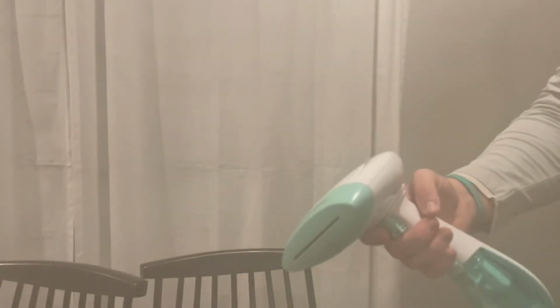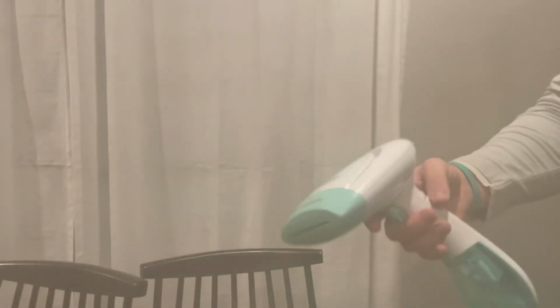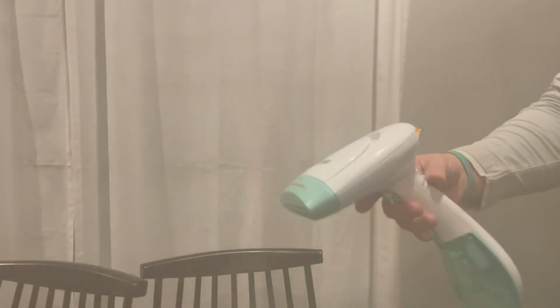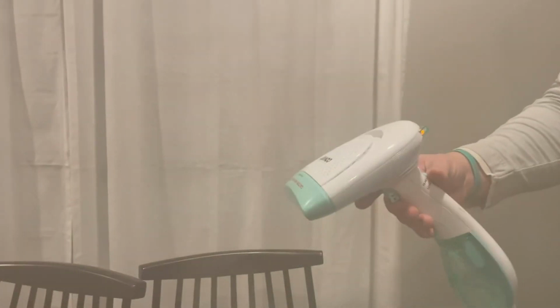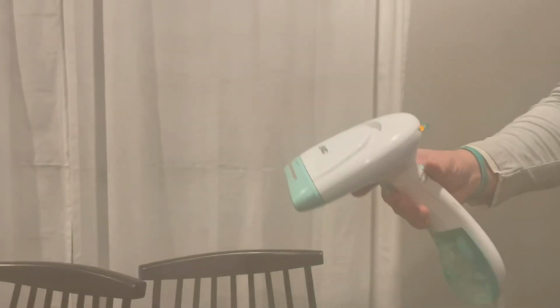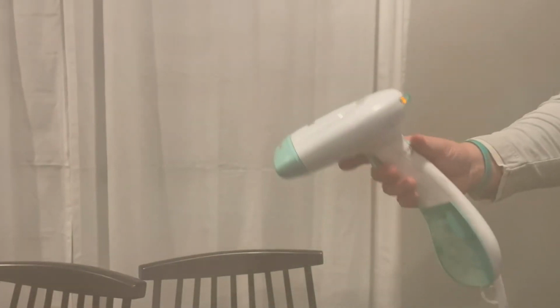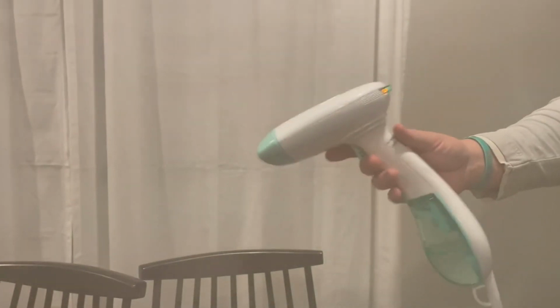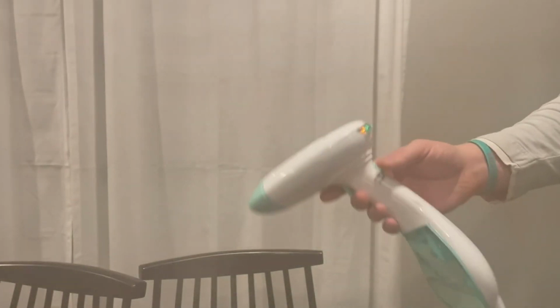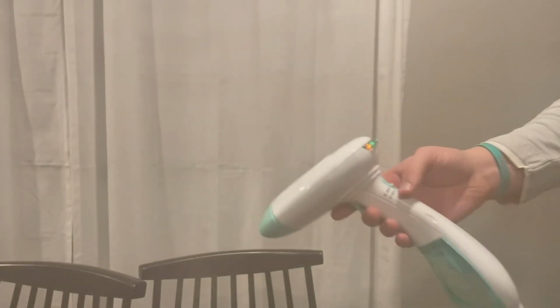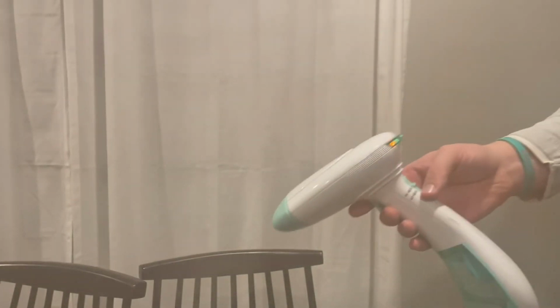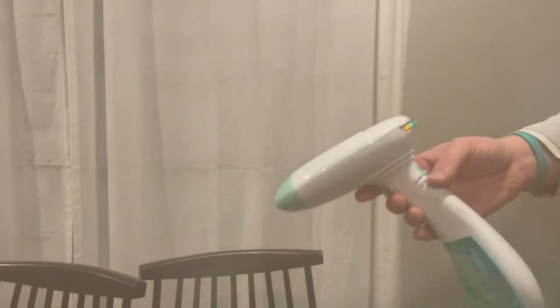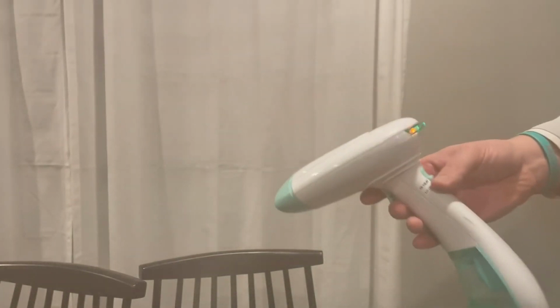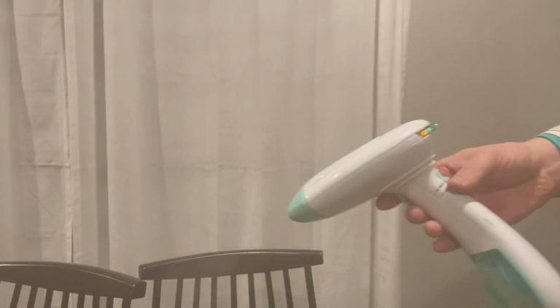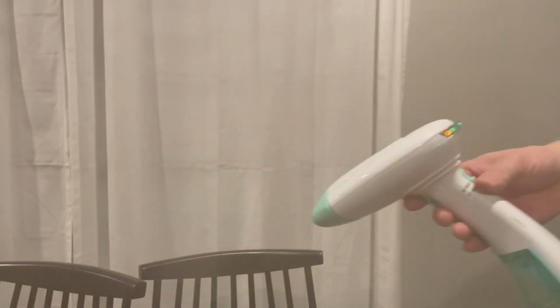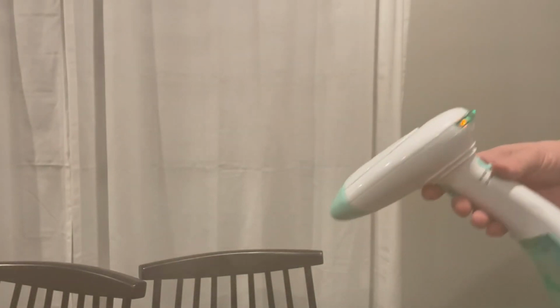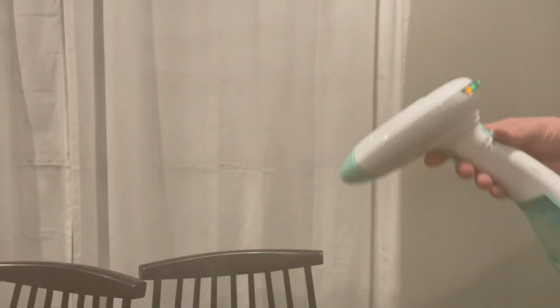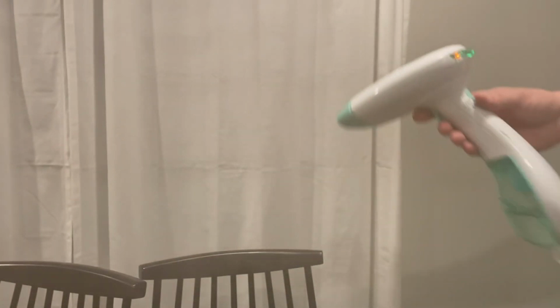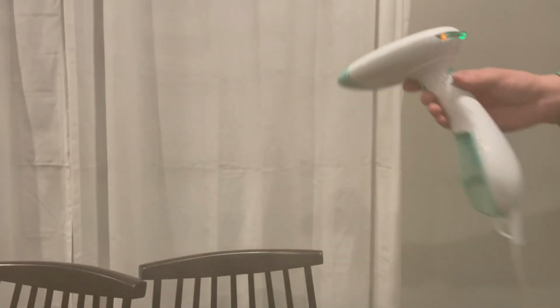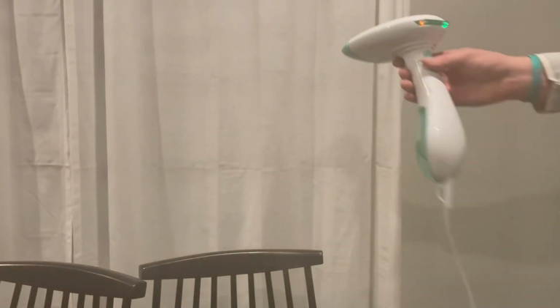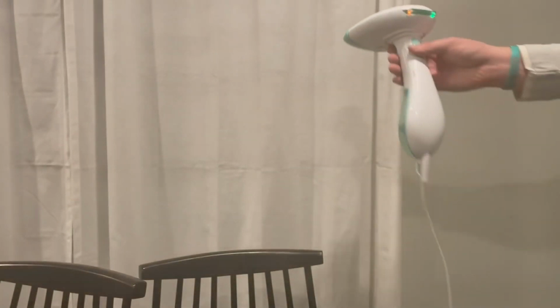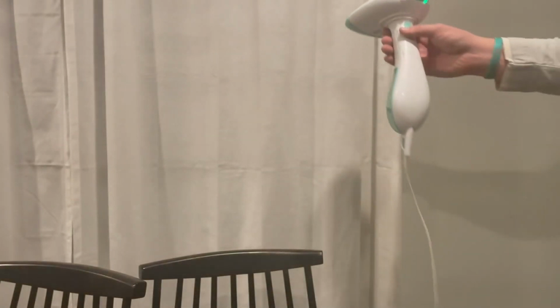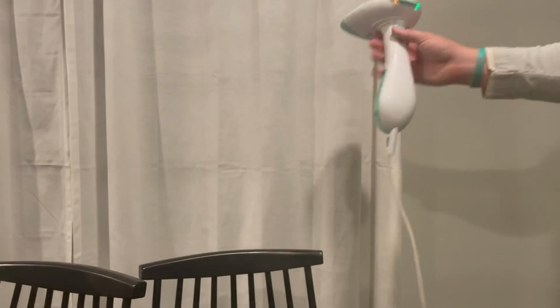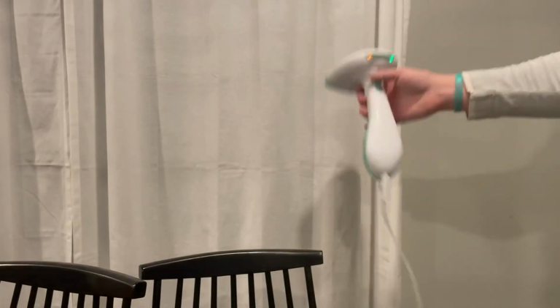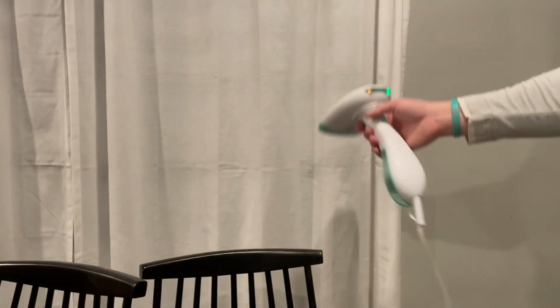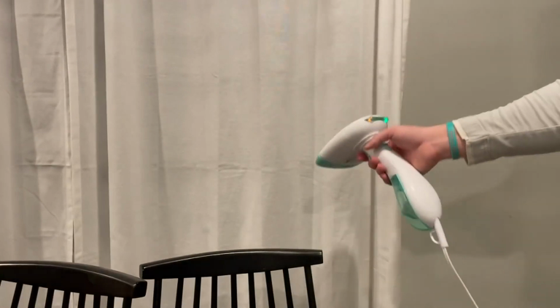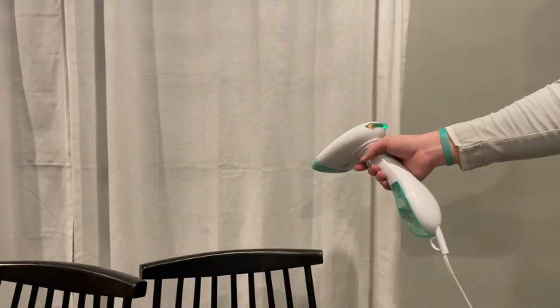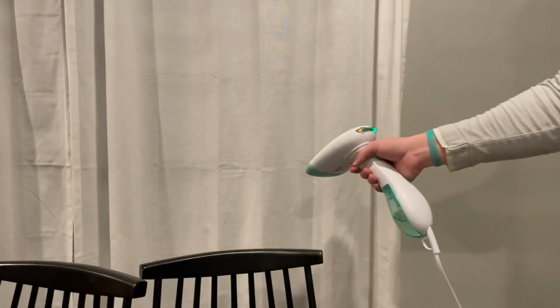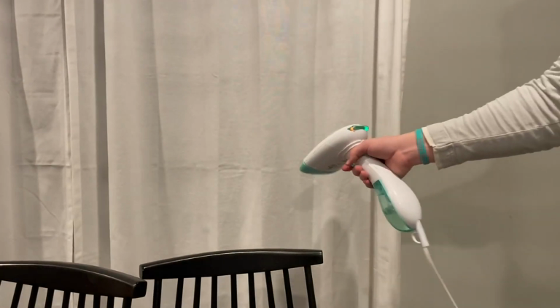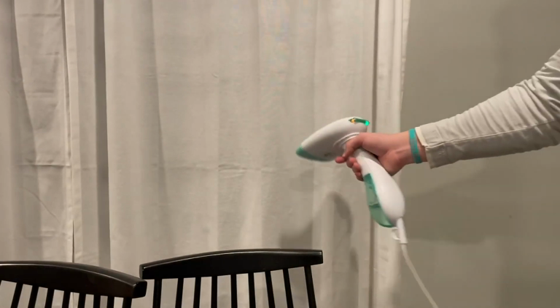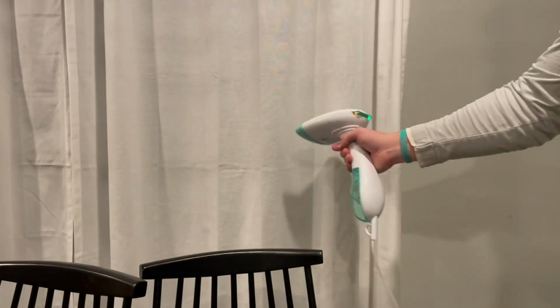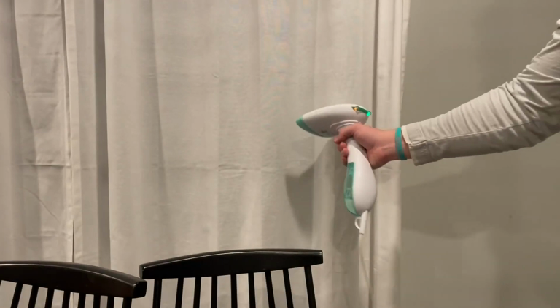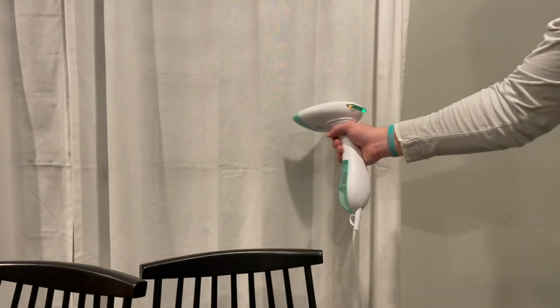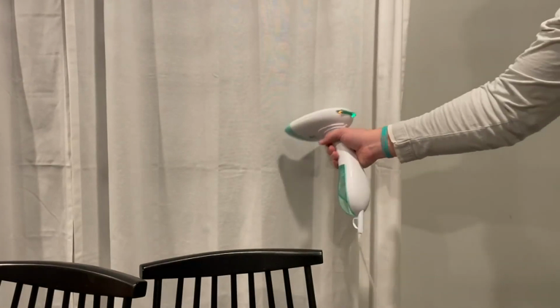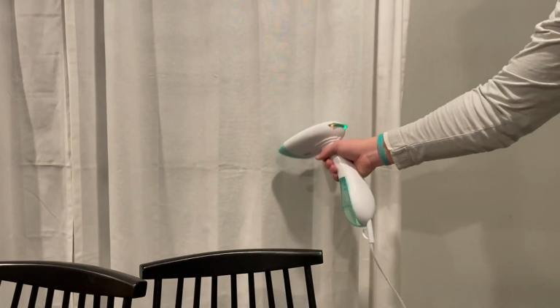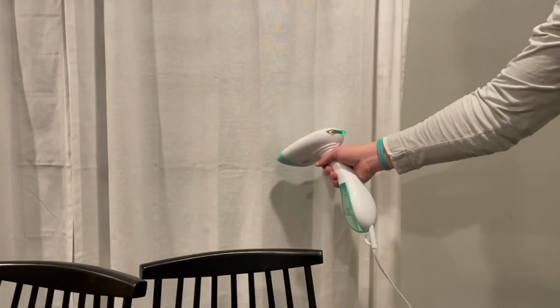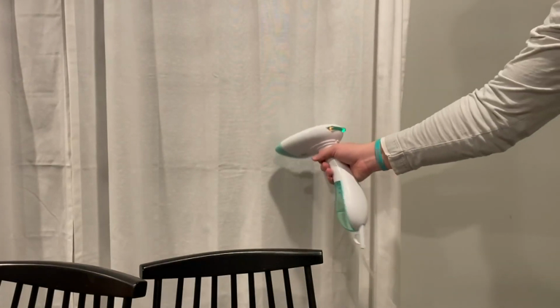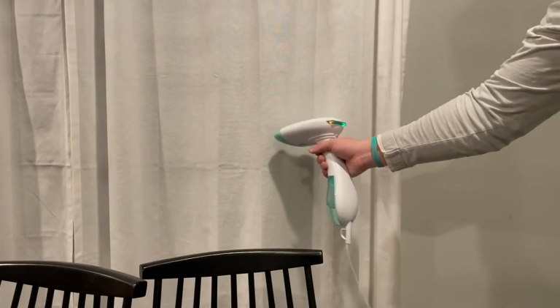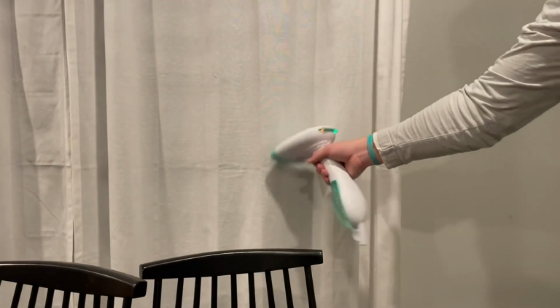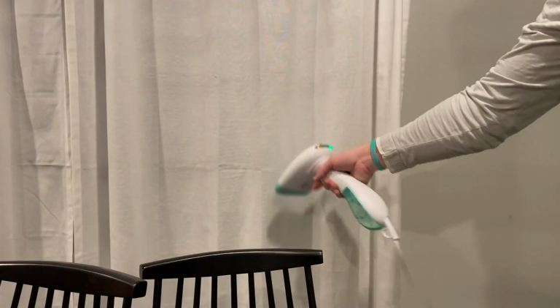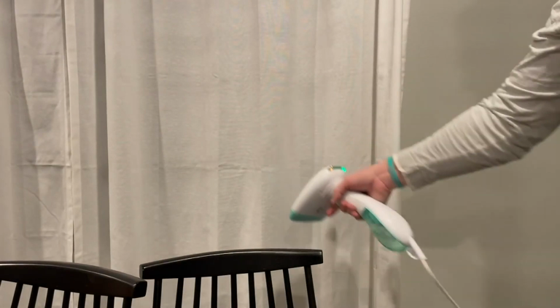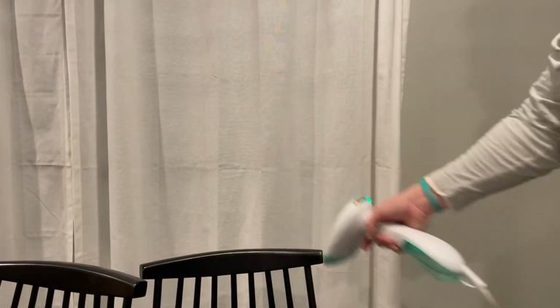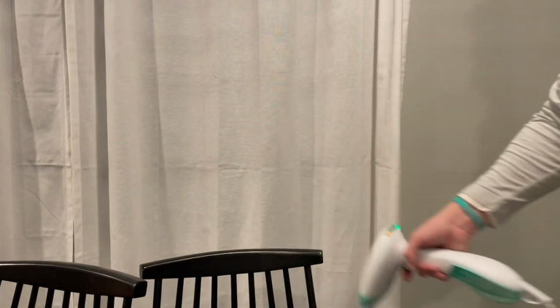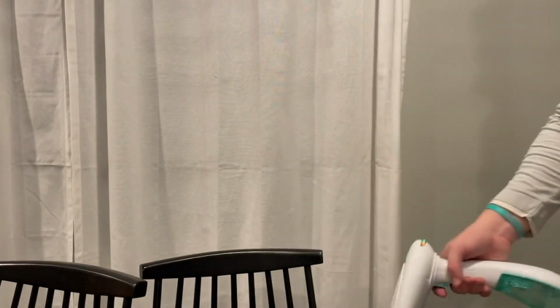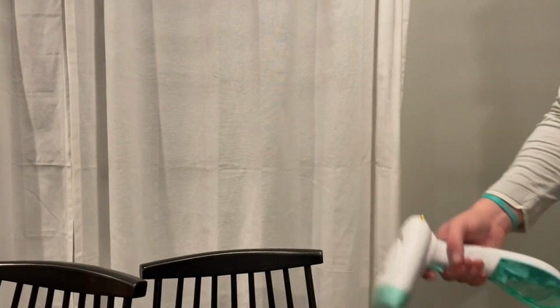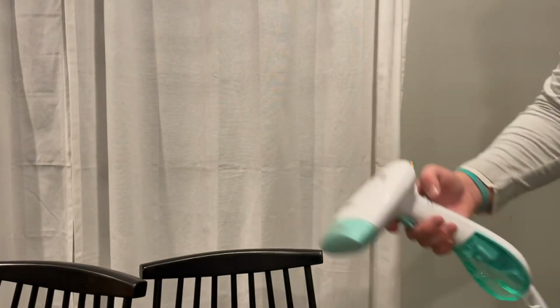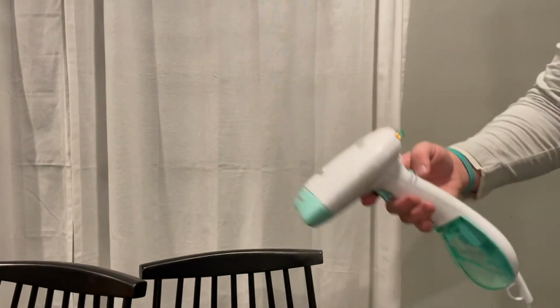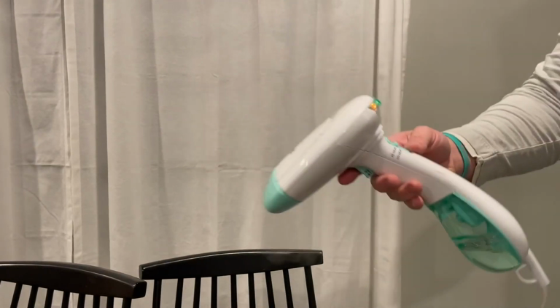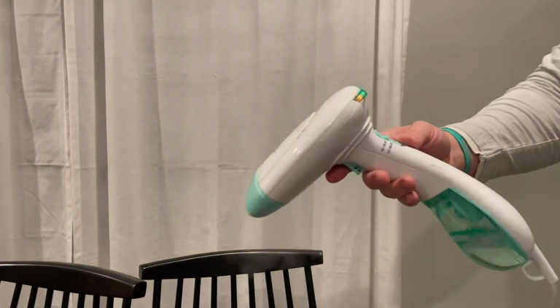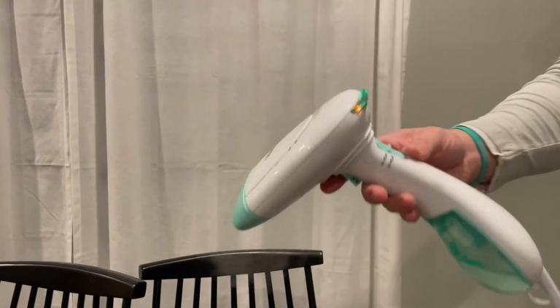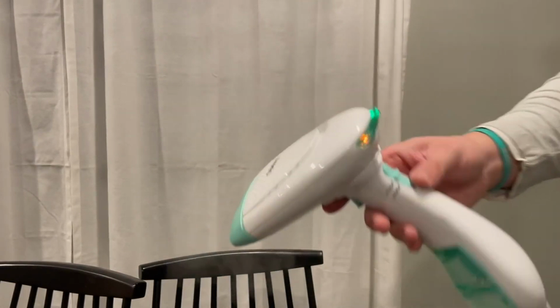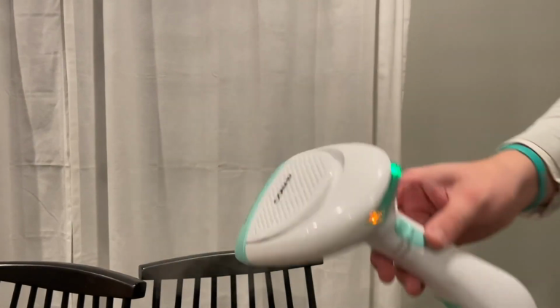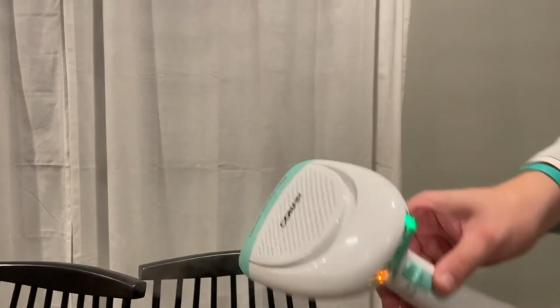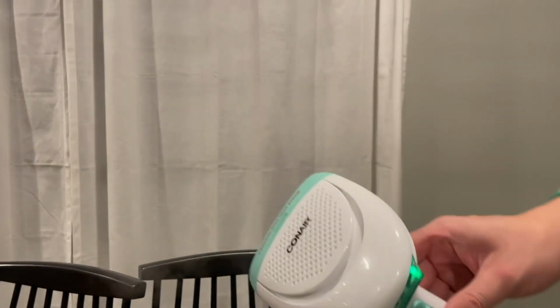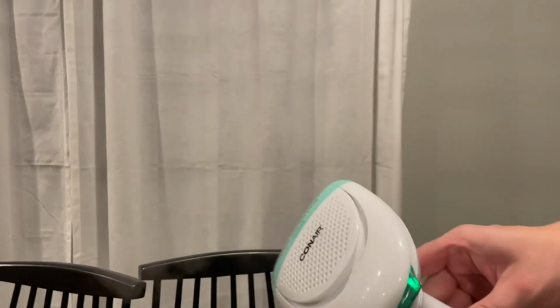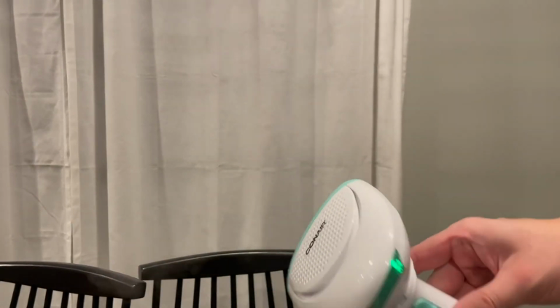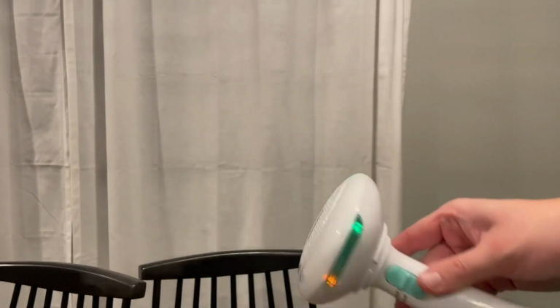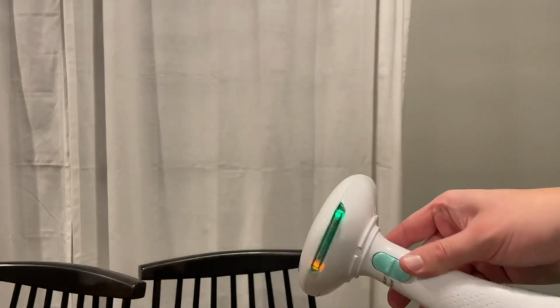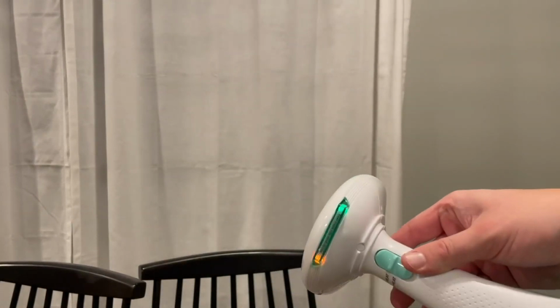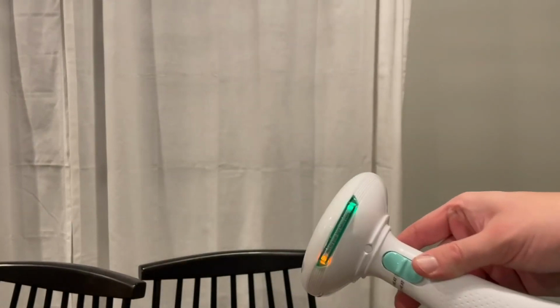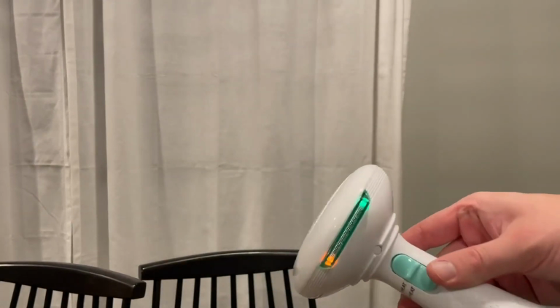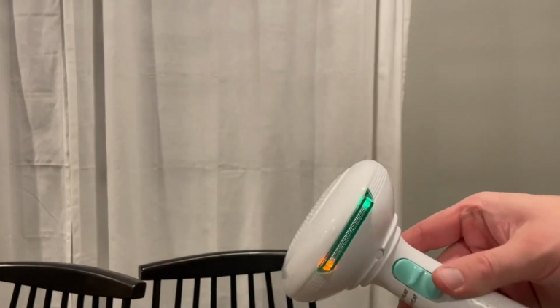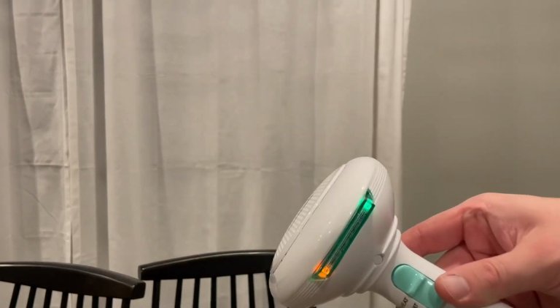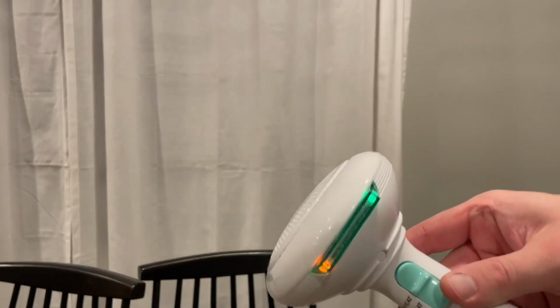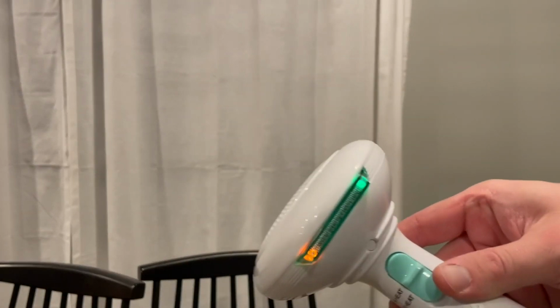We use this on clothes like an iron, and on curtains. This thing has been awesome — 10 out of 10, would recommend.